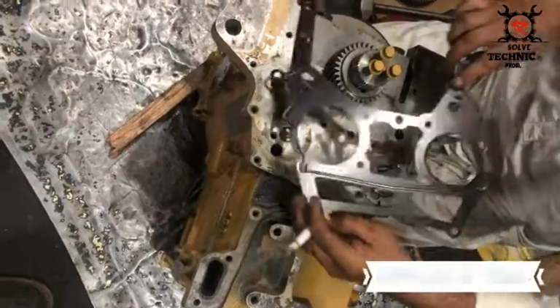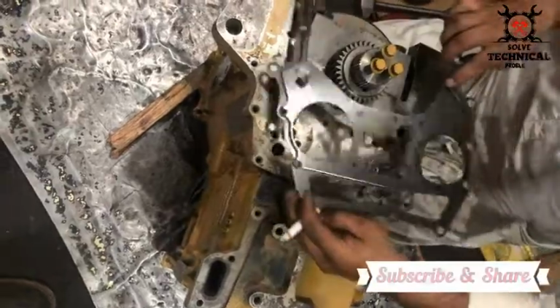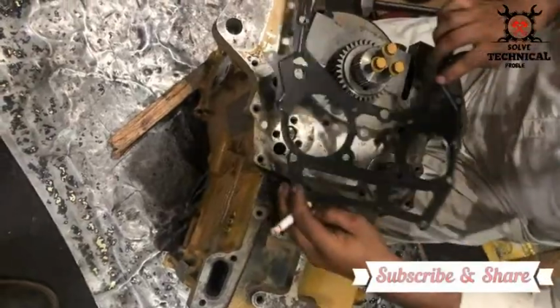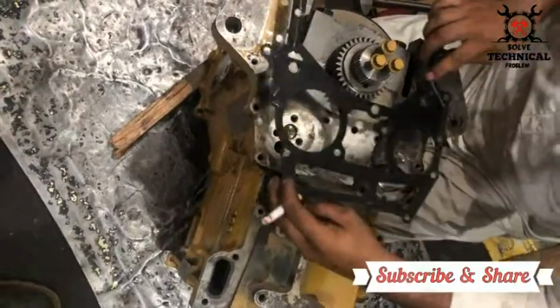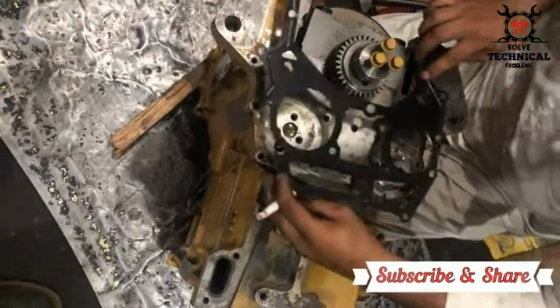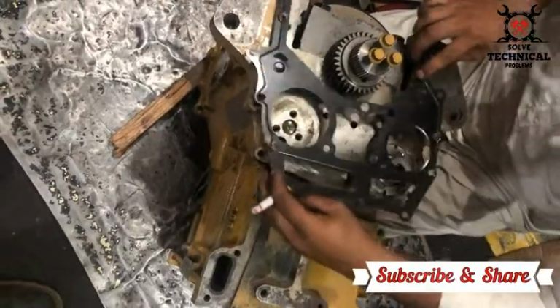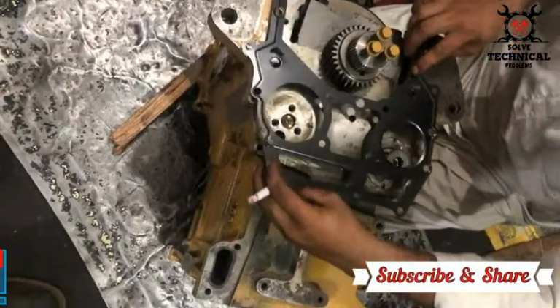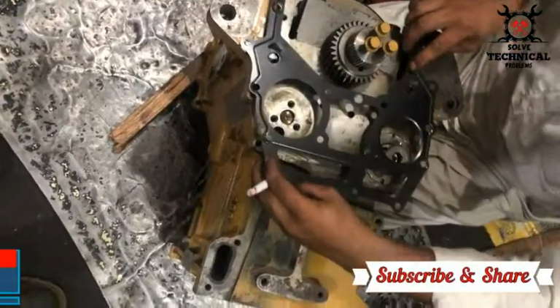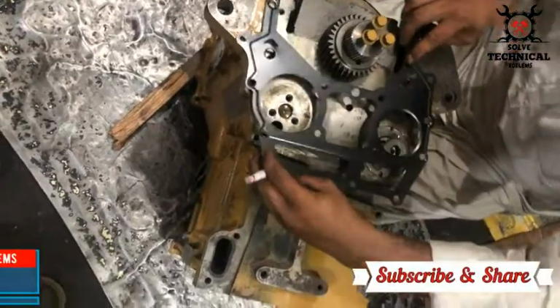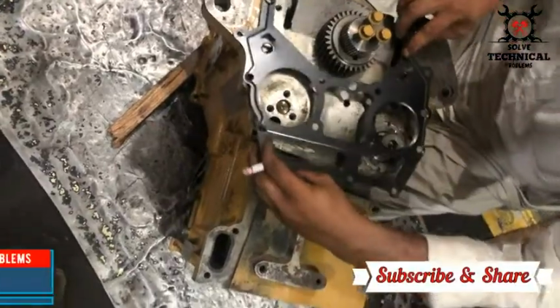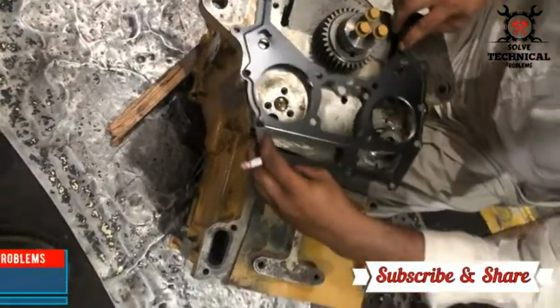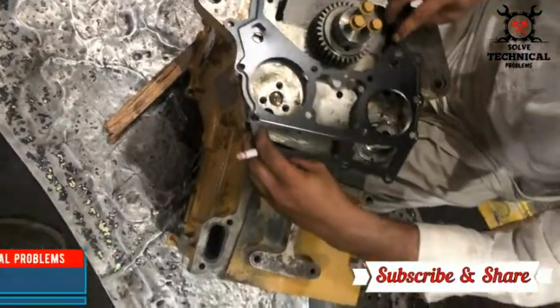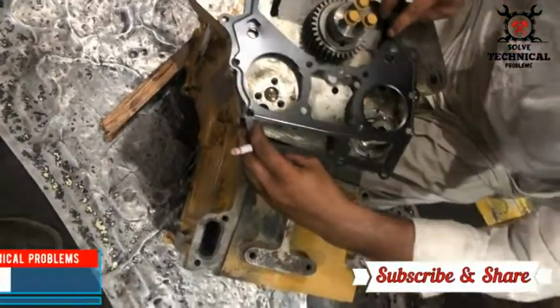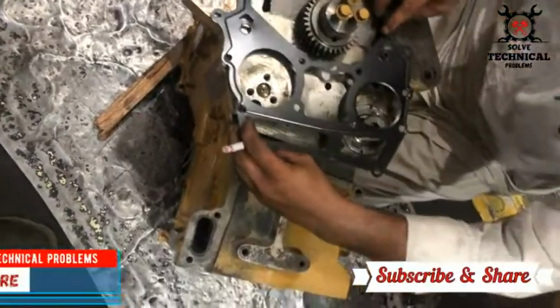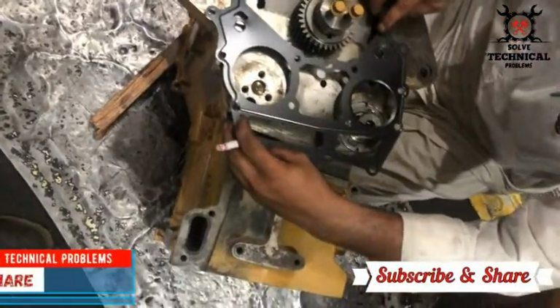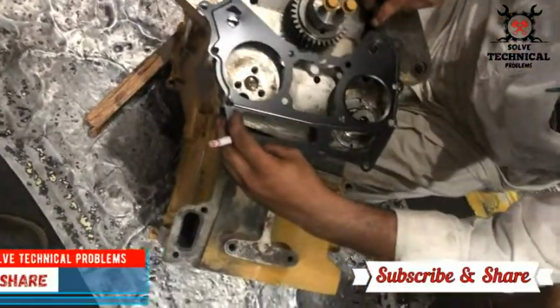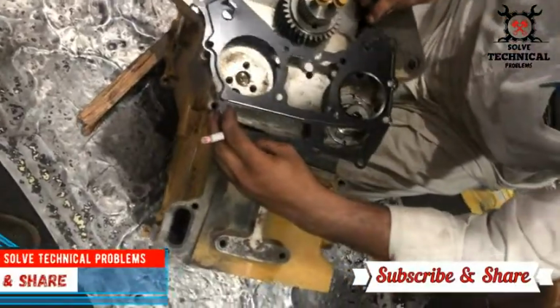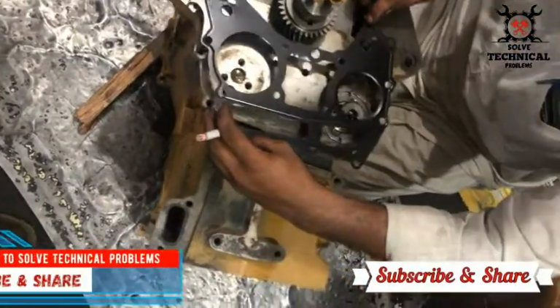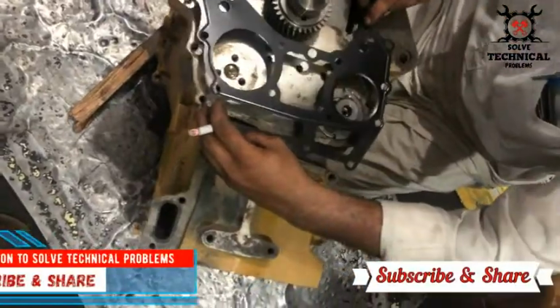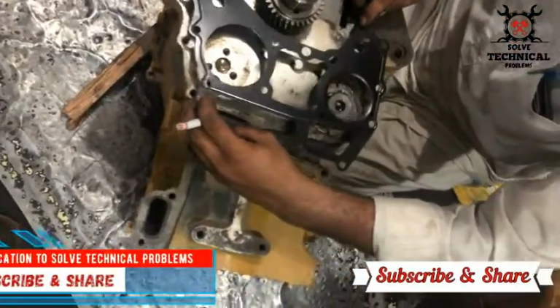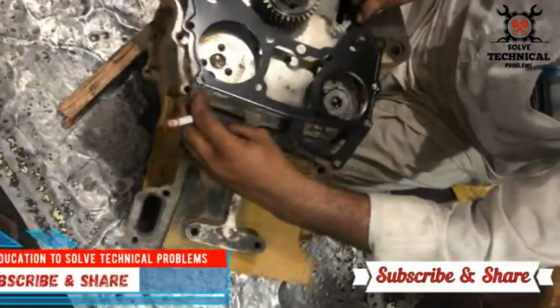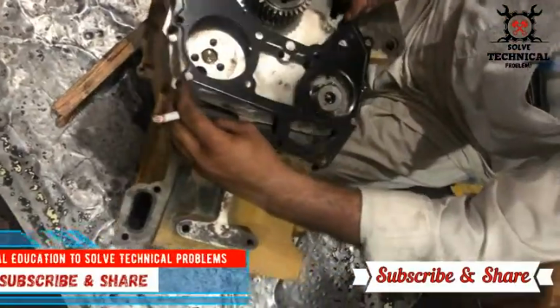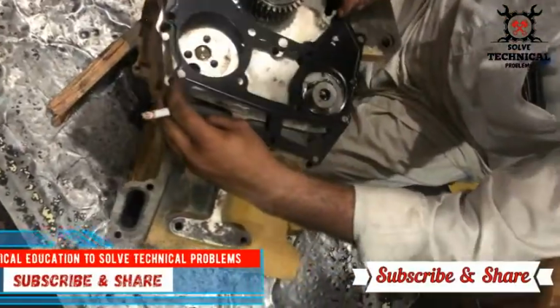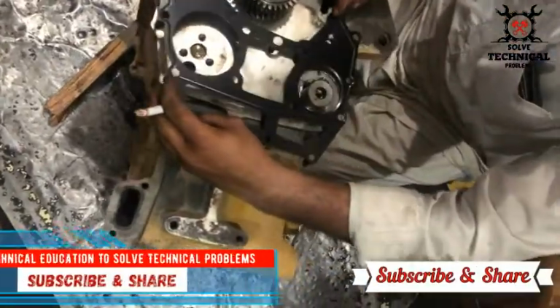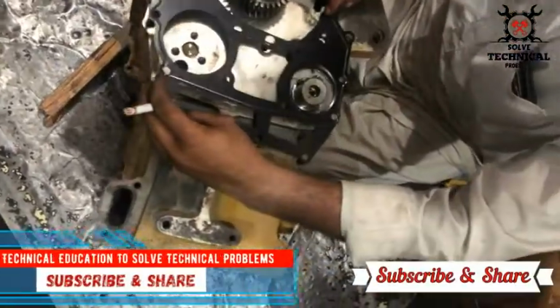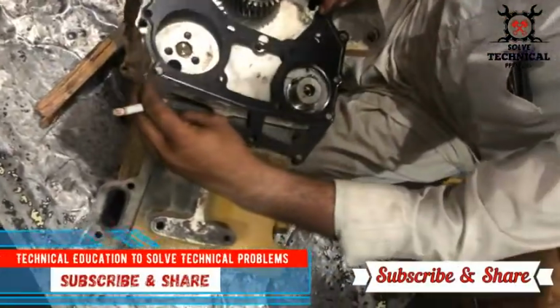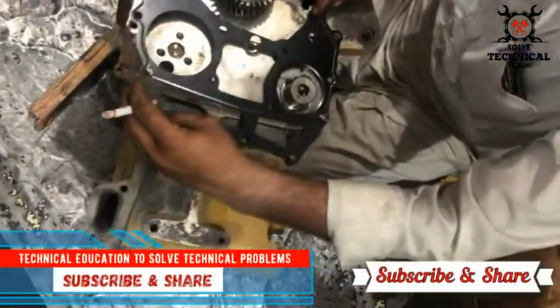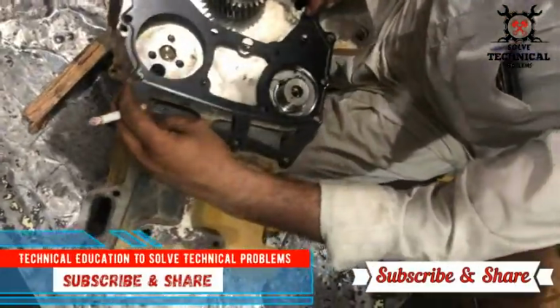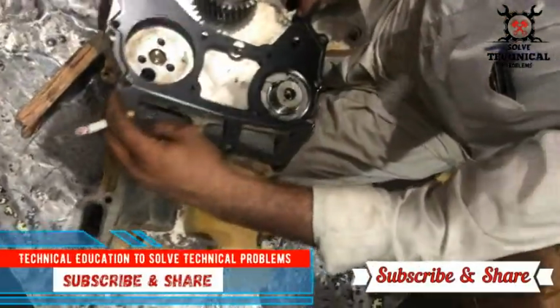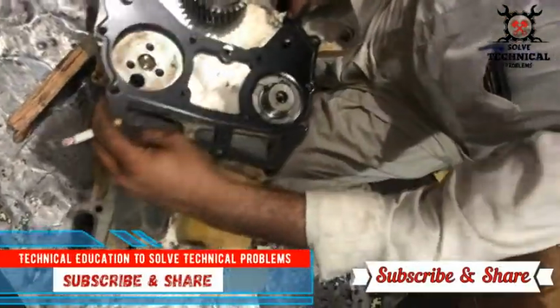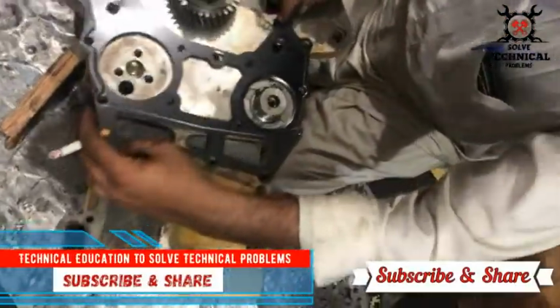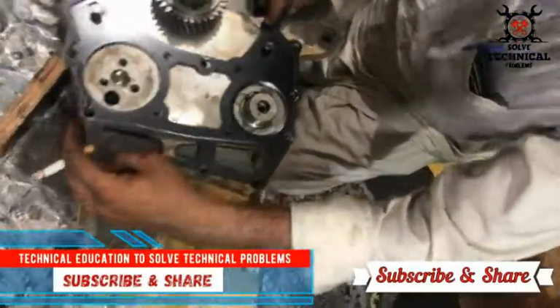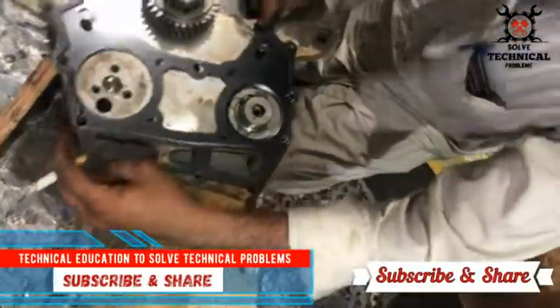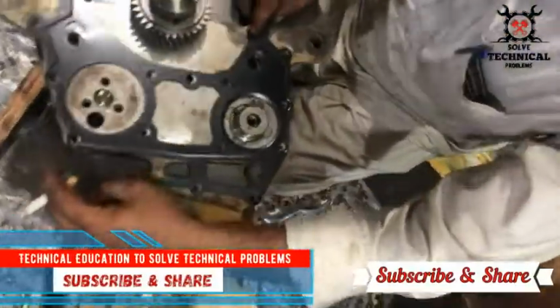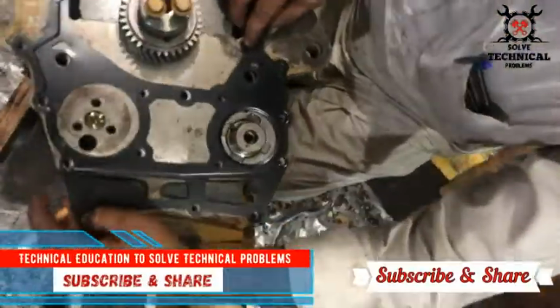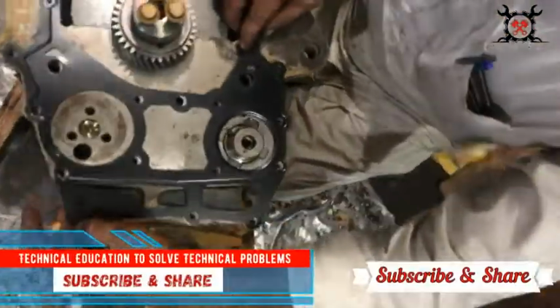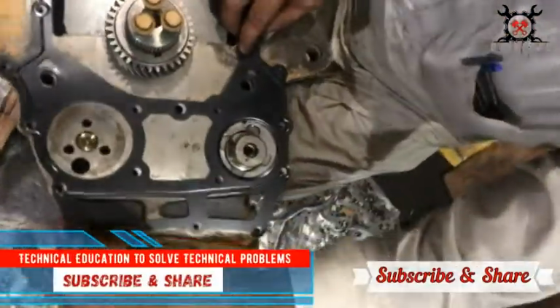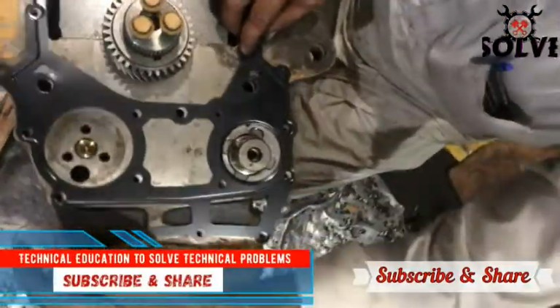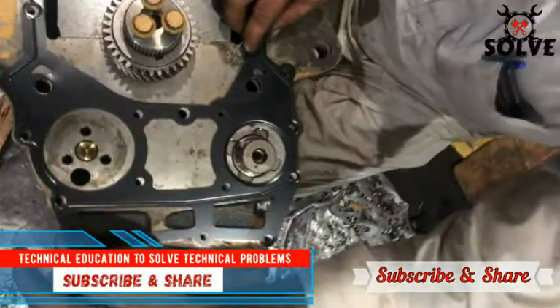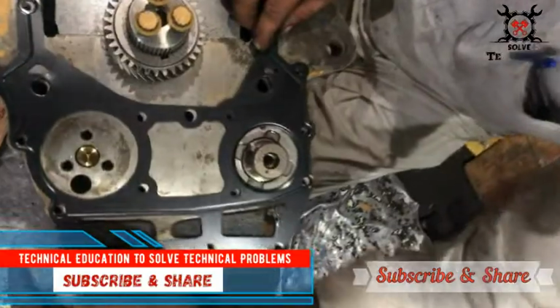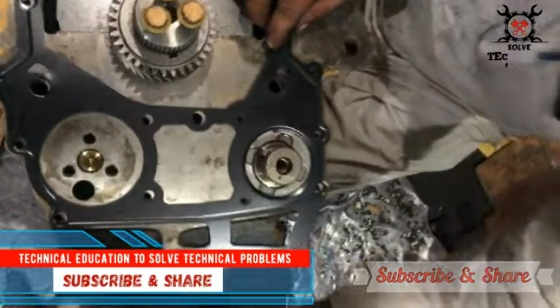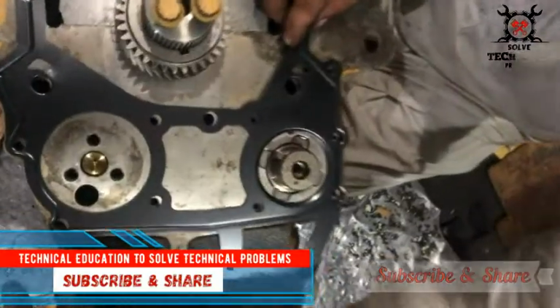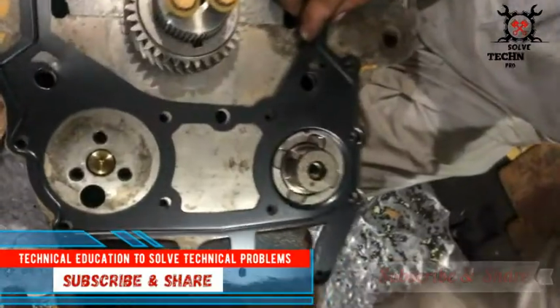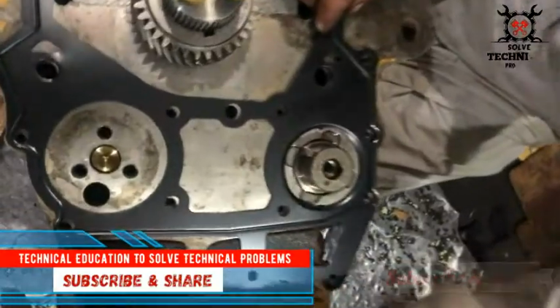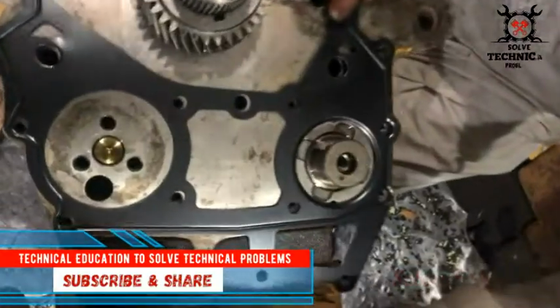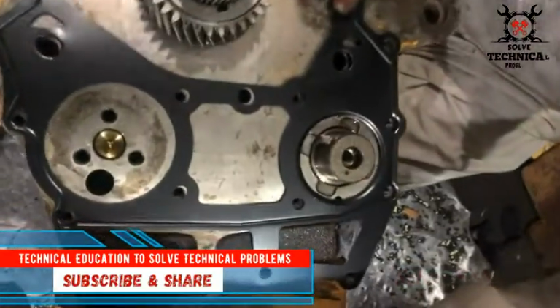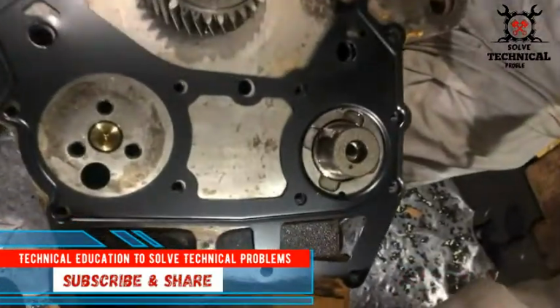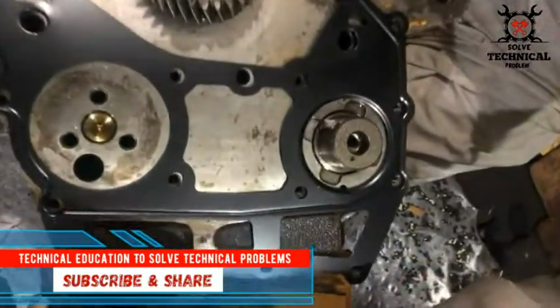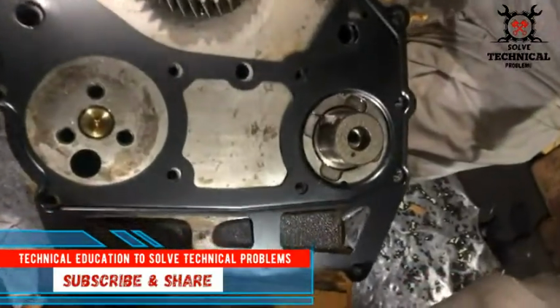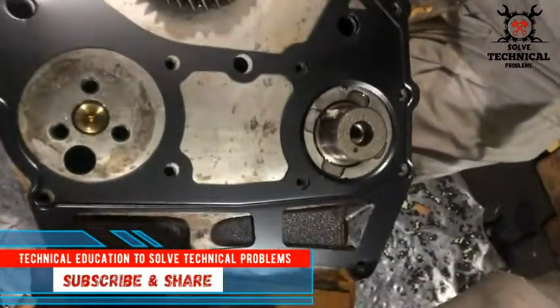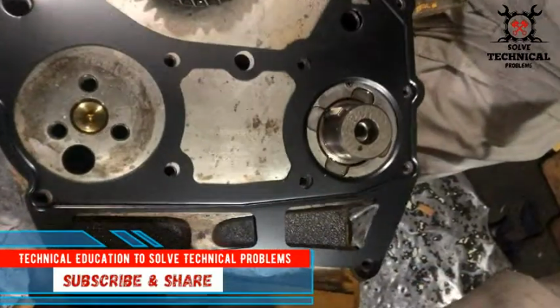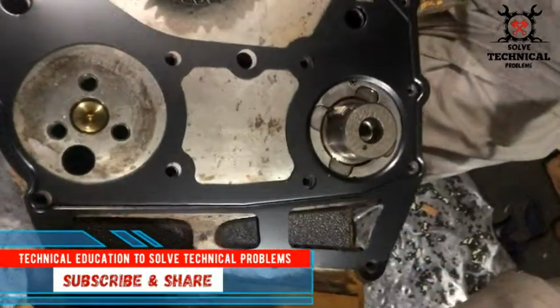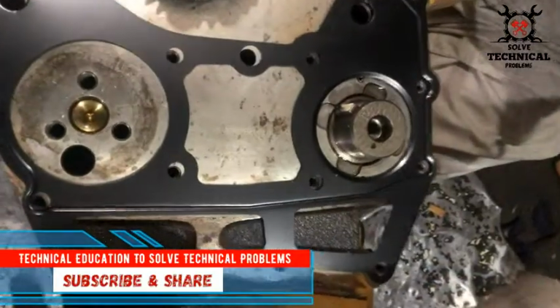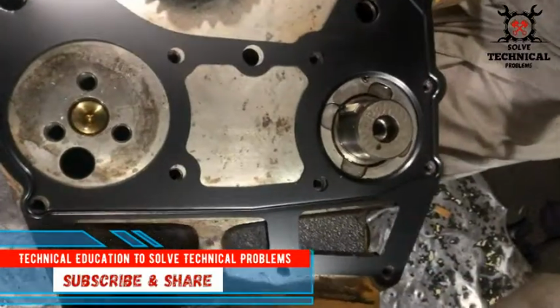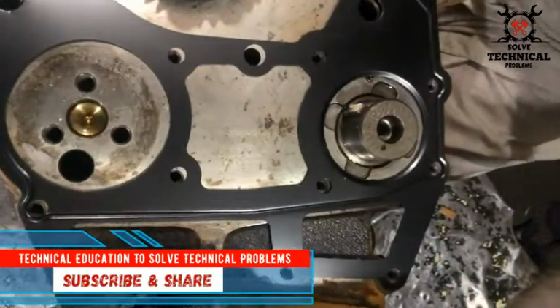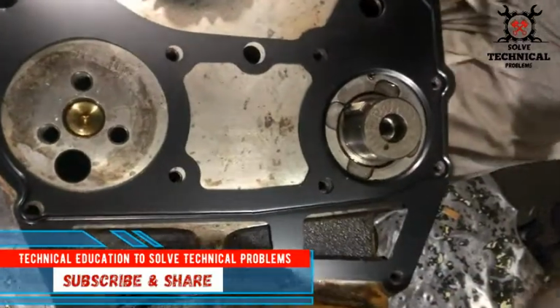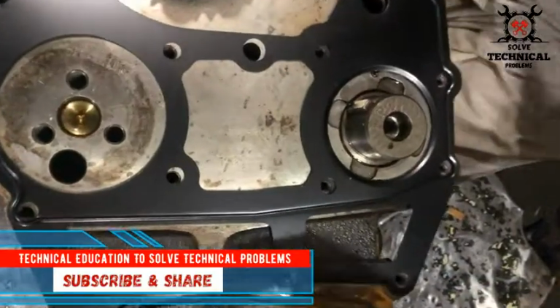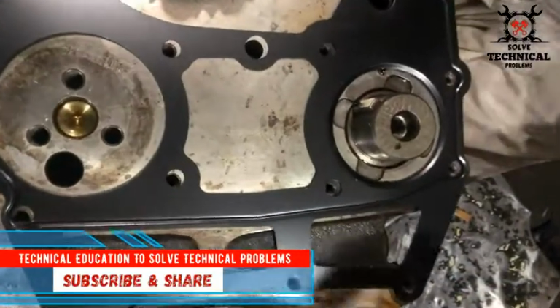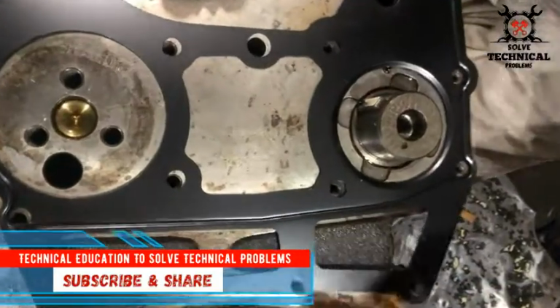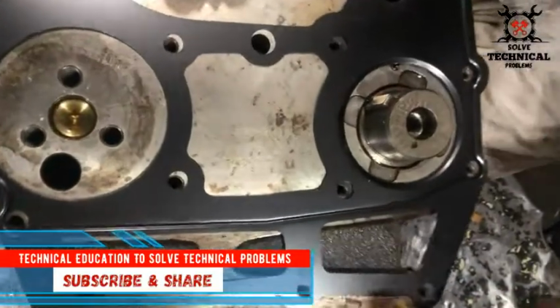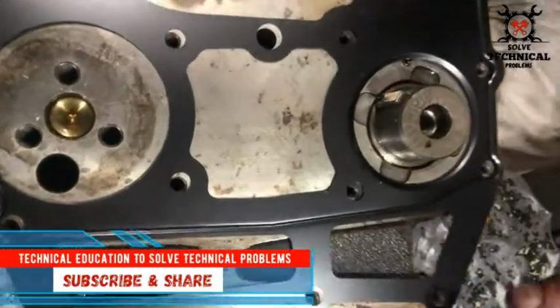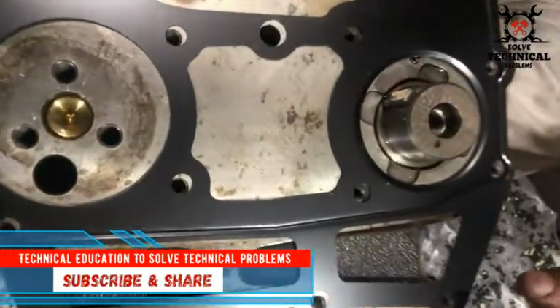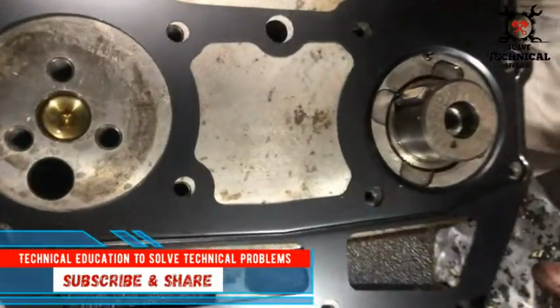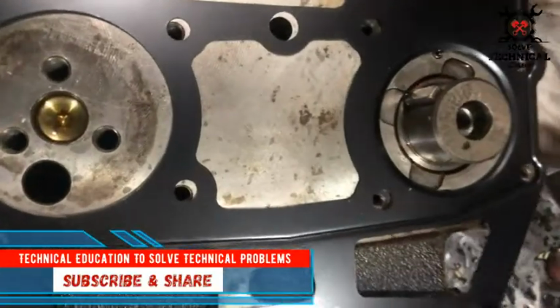Hello friends. In this video we are going to install the timing gear on the Perkantri slender engine.